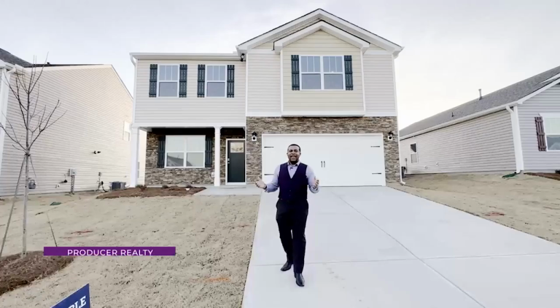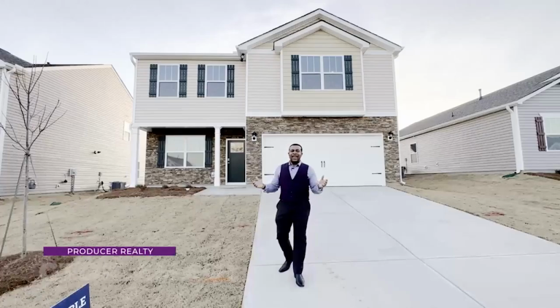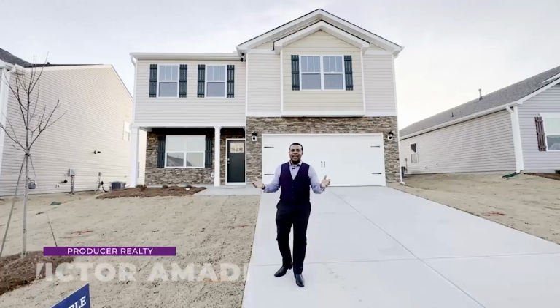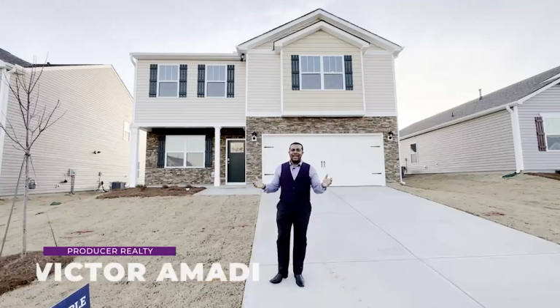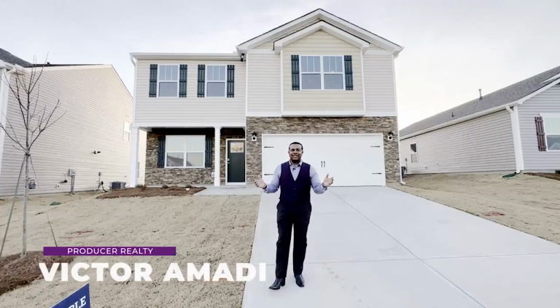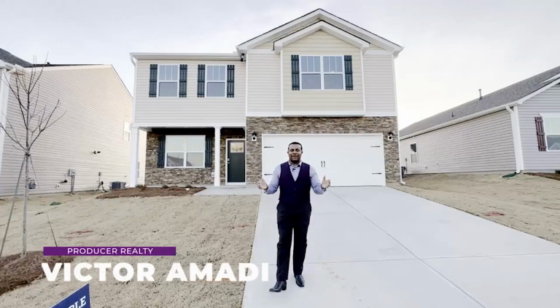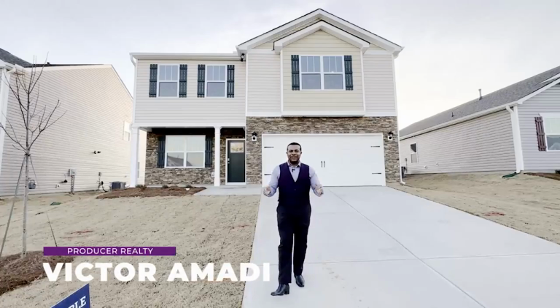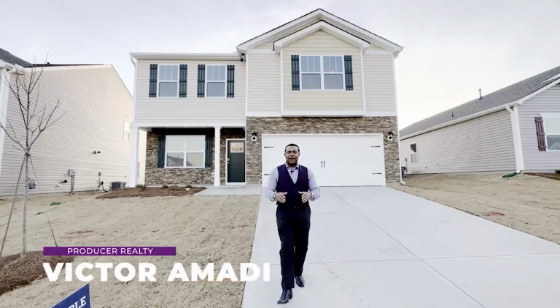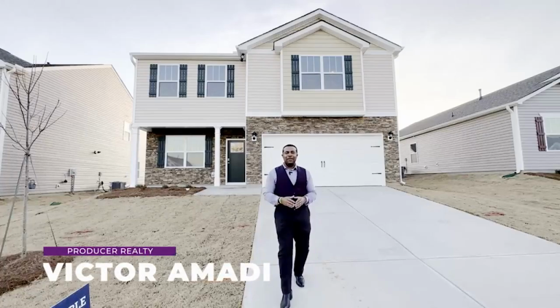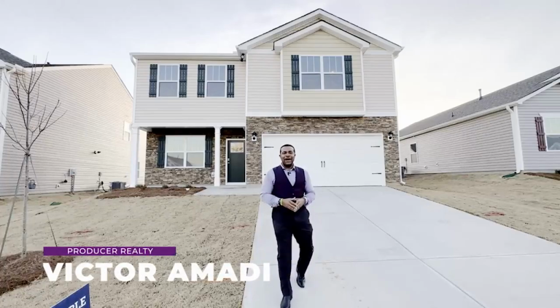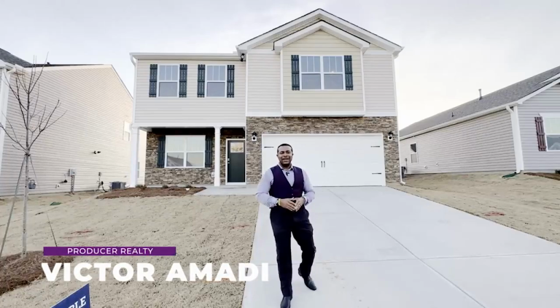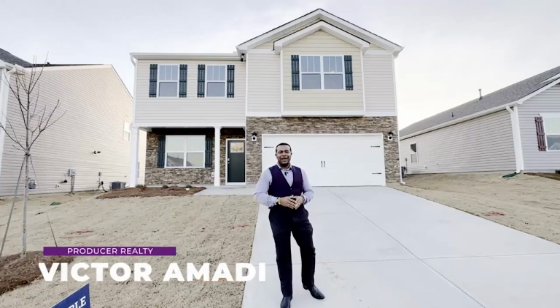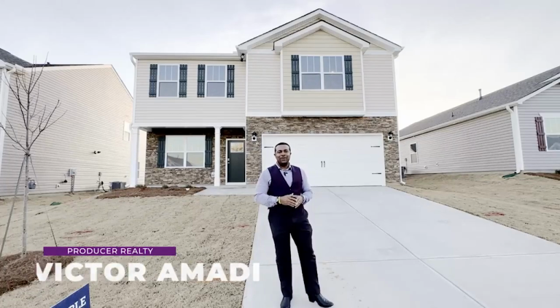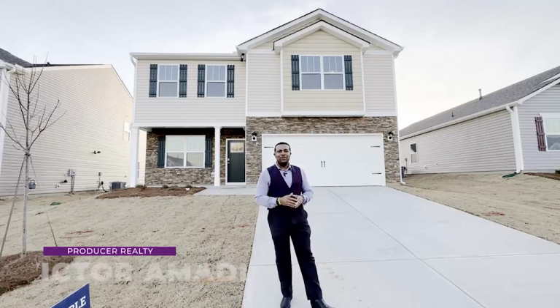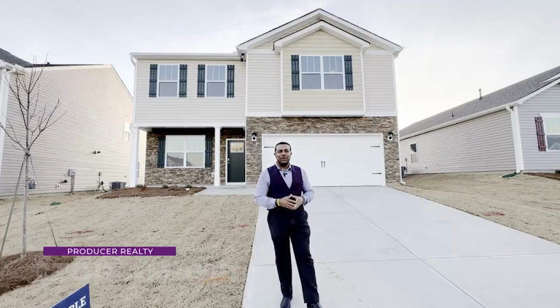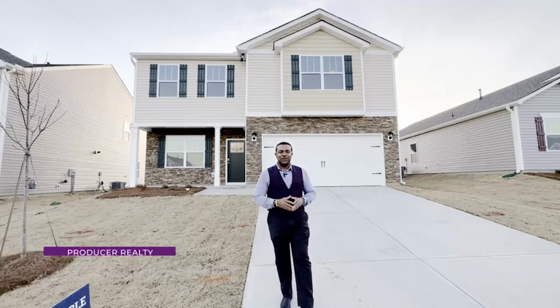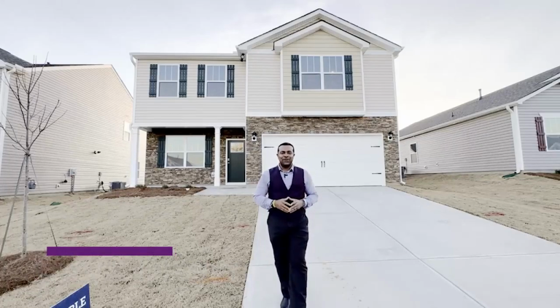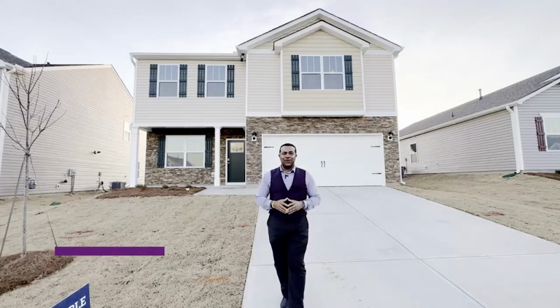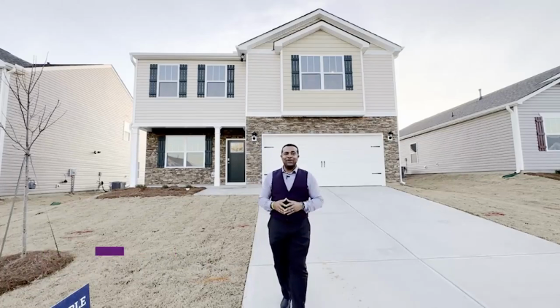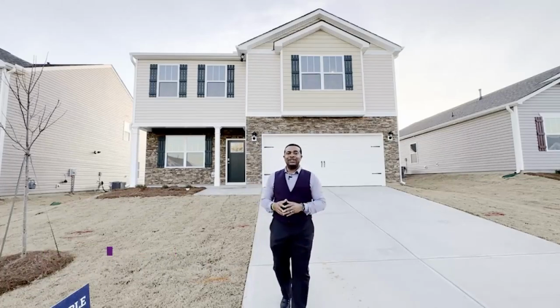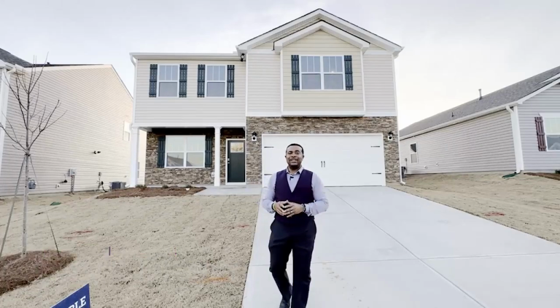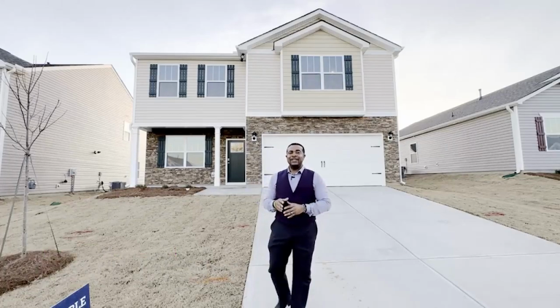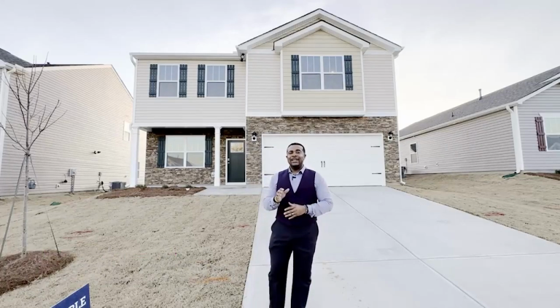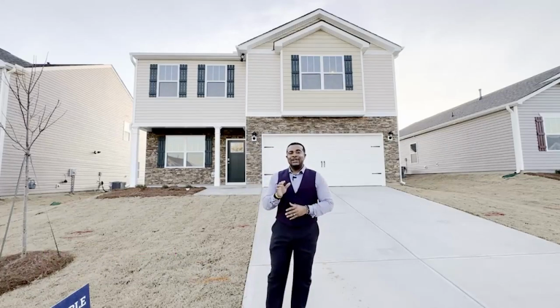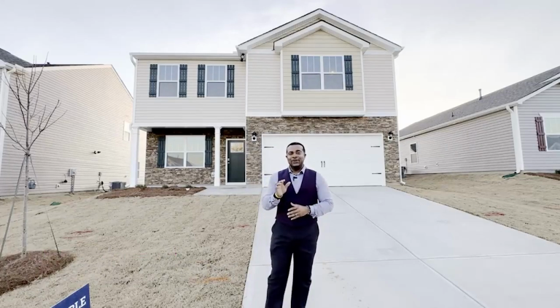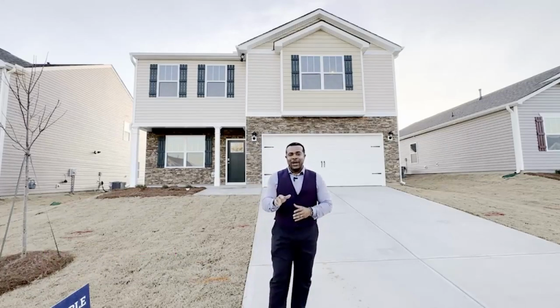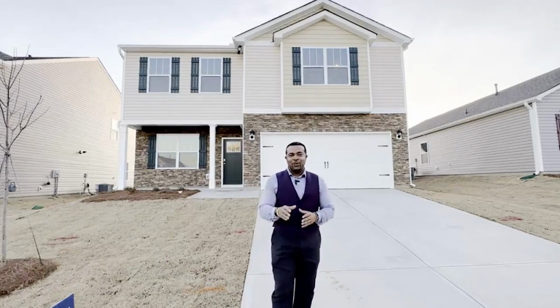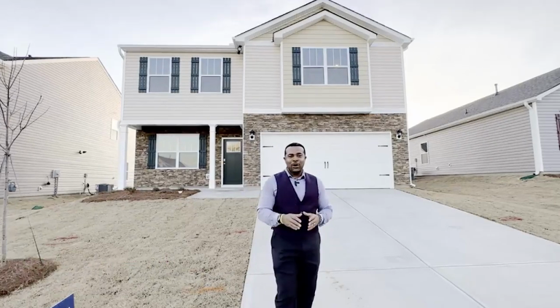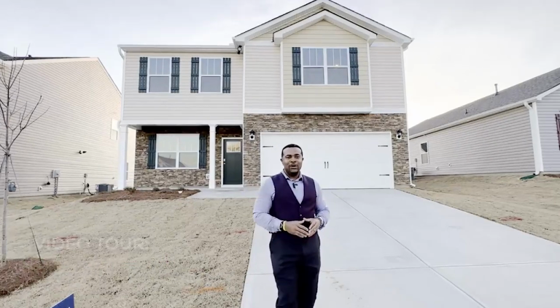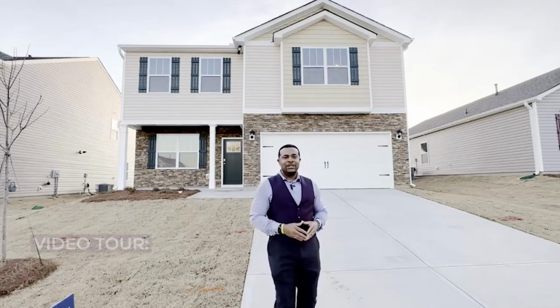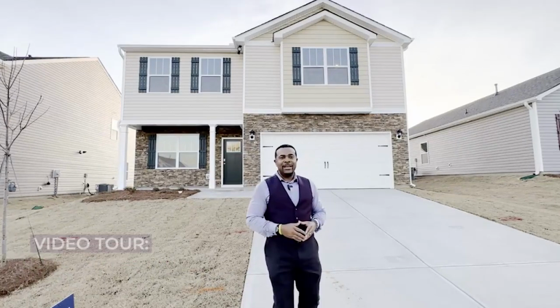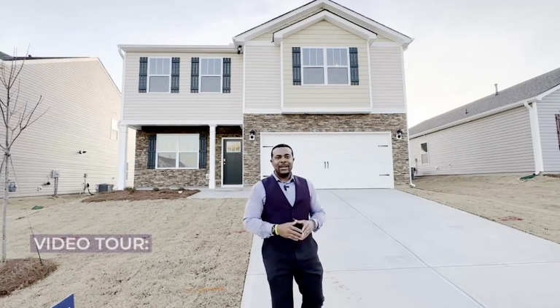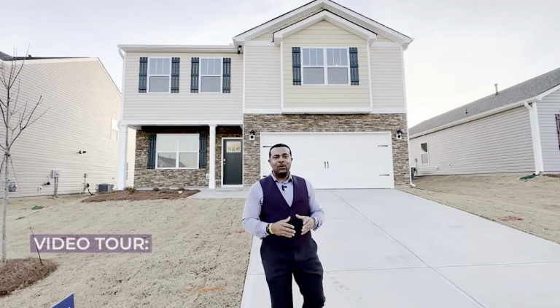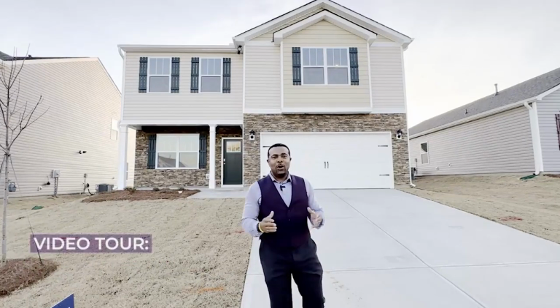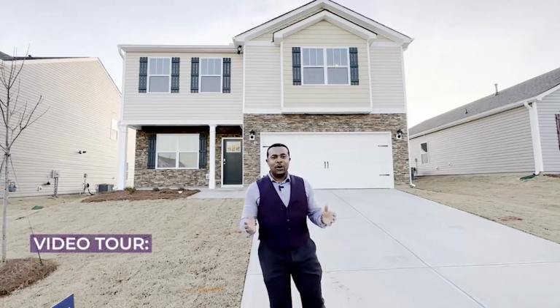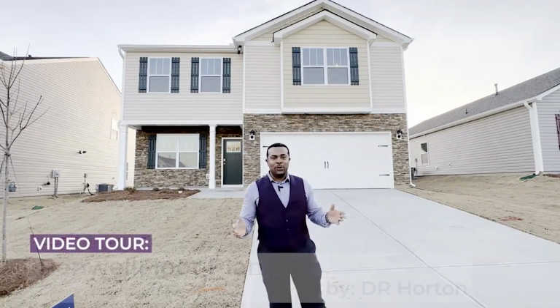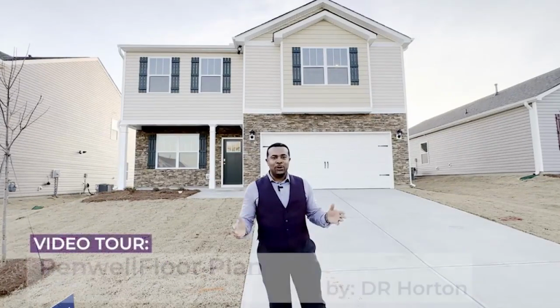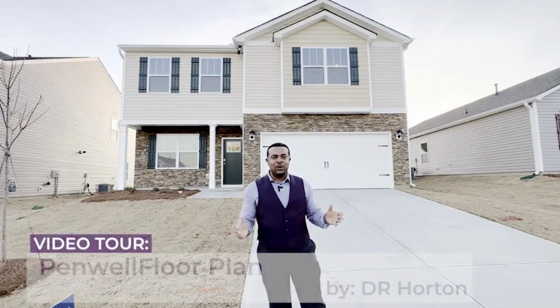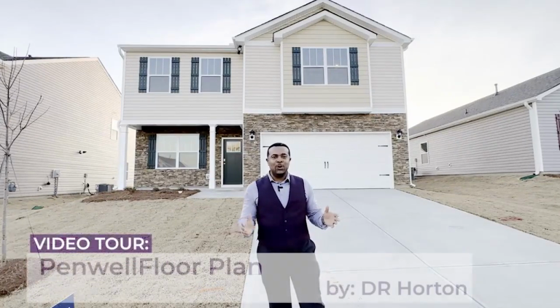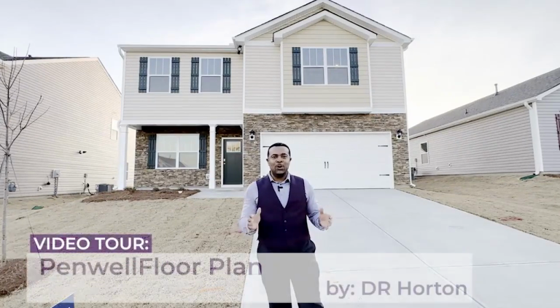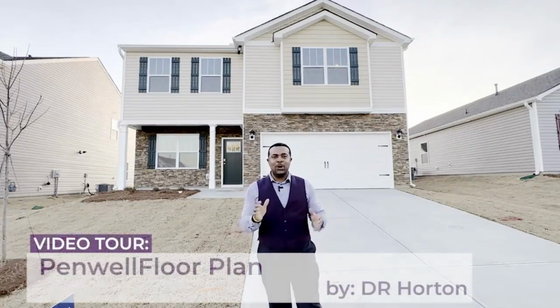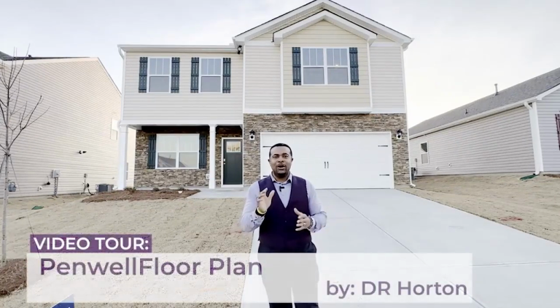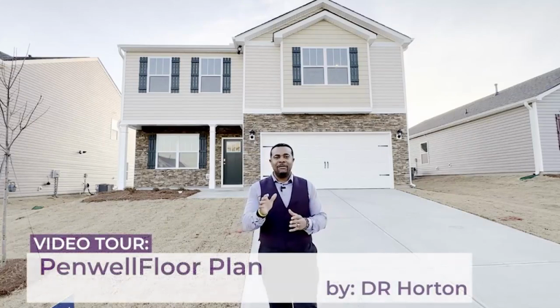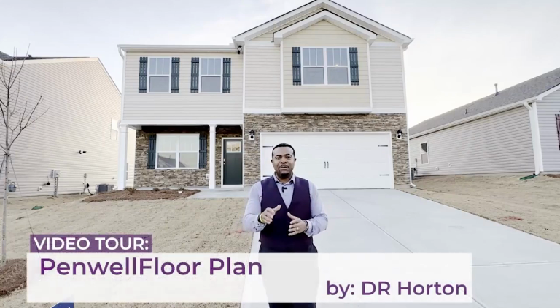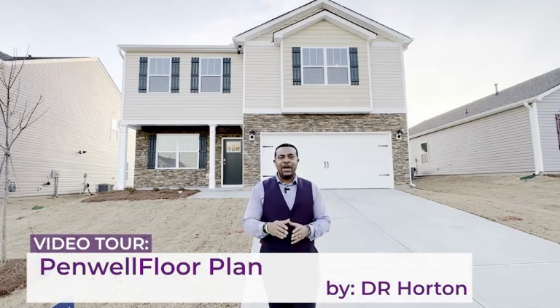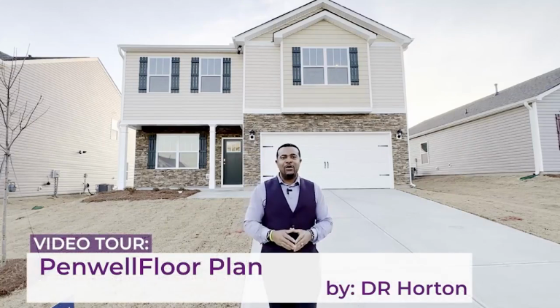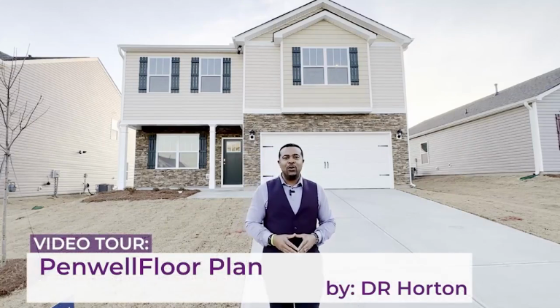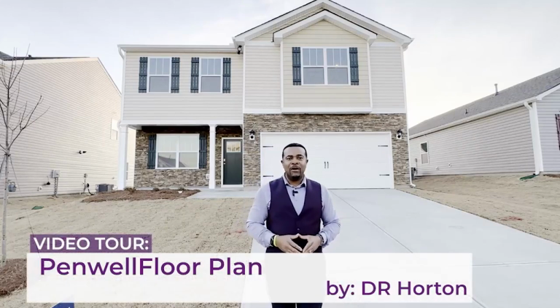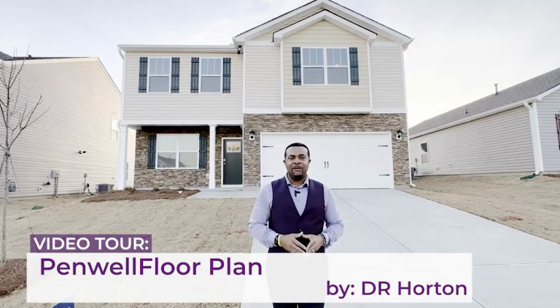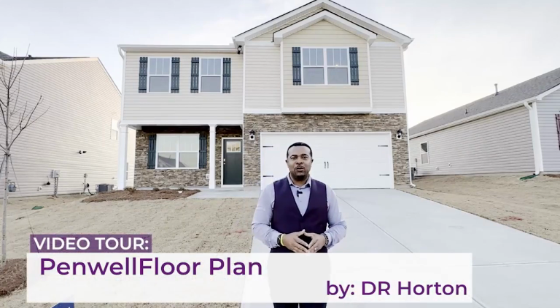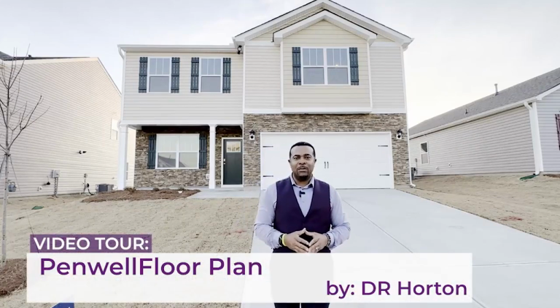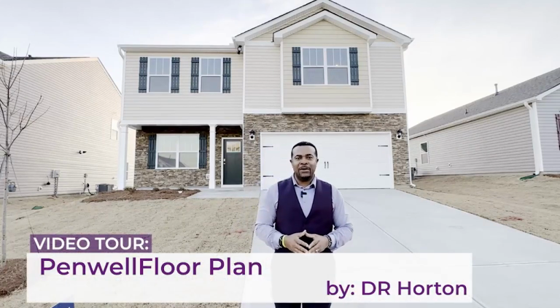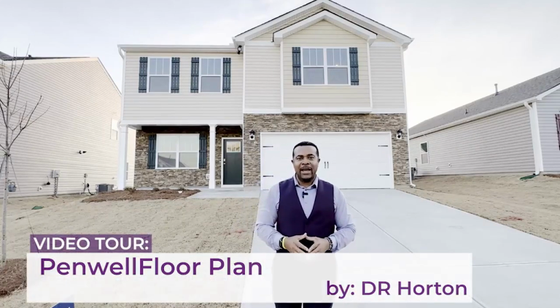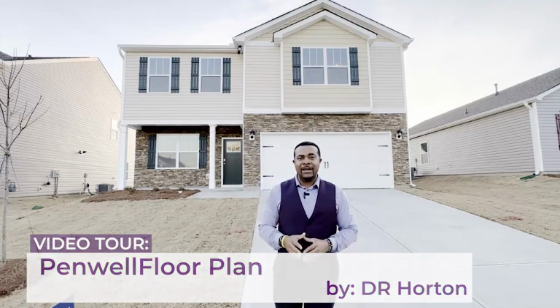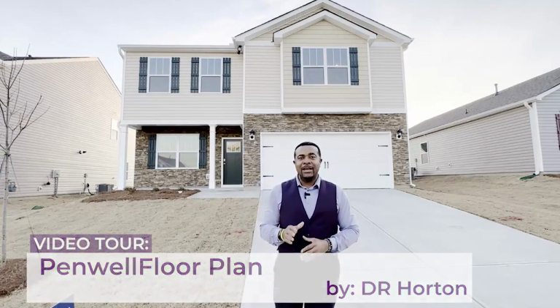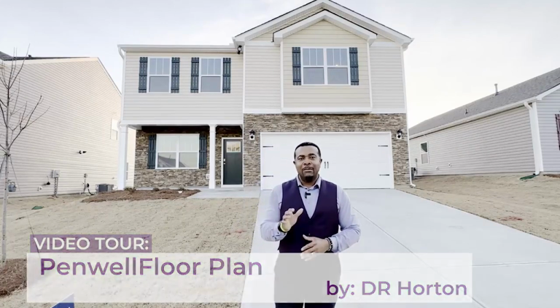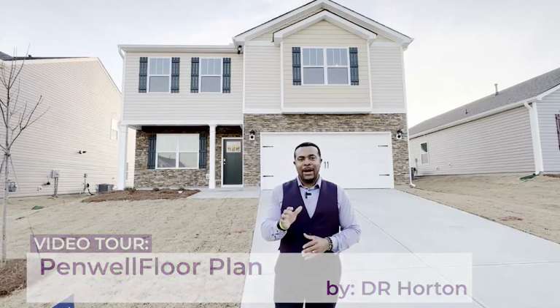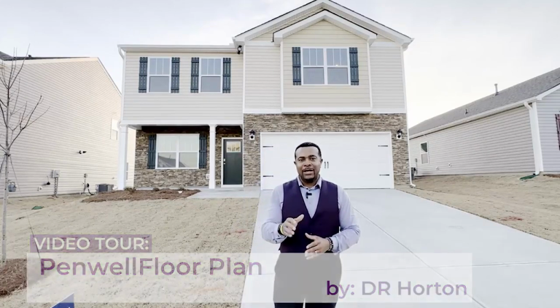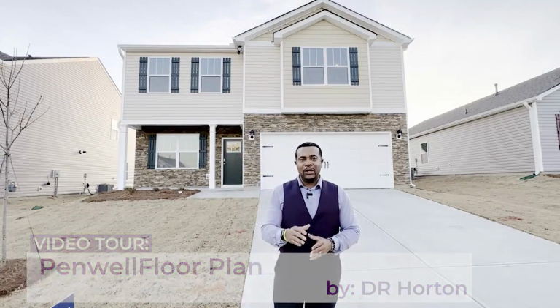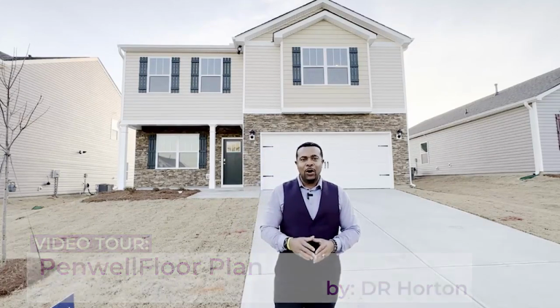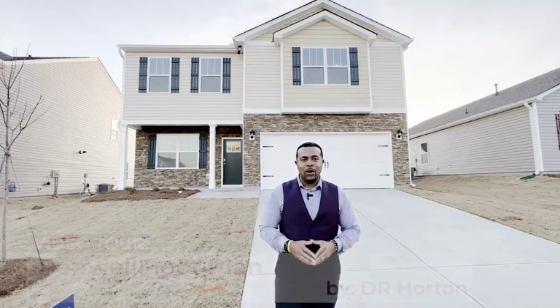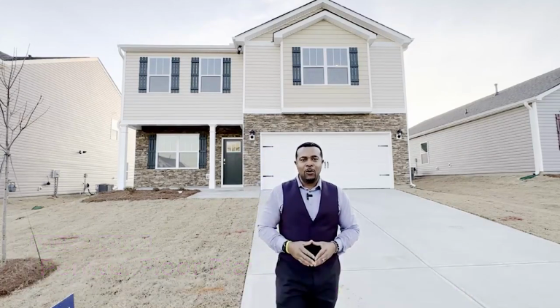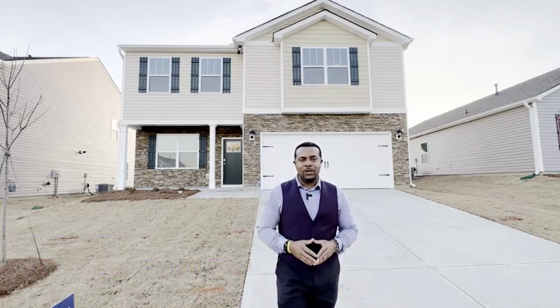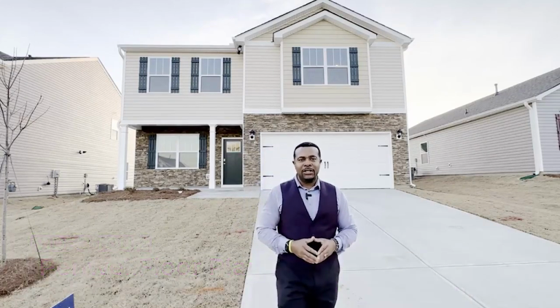Hey, it's Victor Amati here with Producer Realty. Today we're going to take a walkthrough tour of the Penwell floor plan by D.R. Horton.